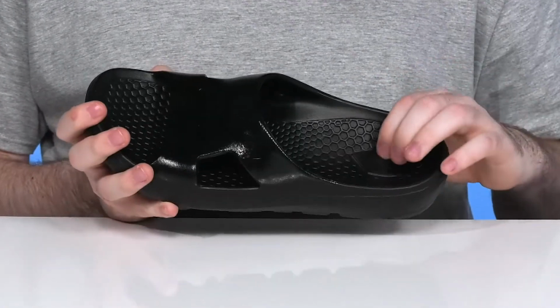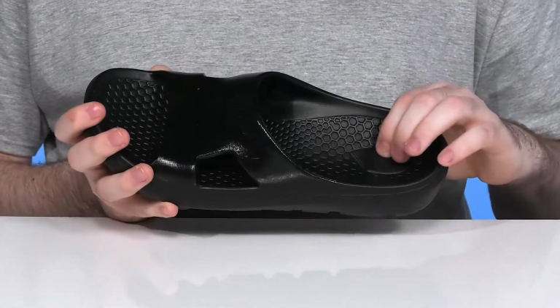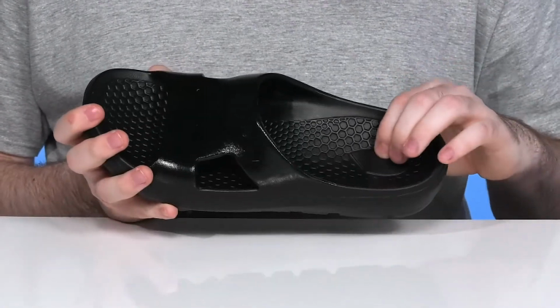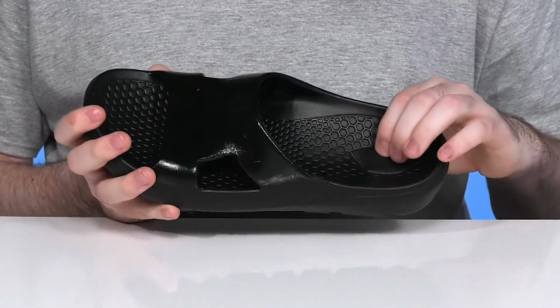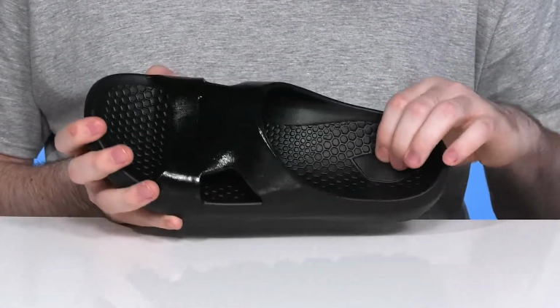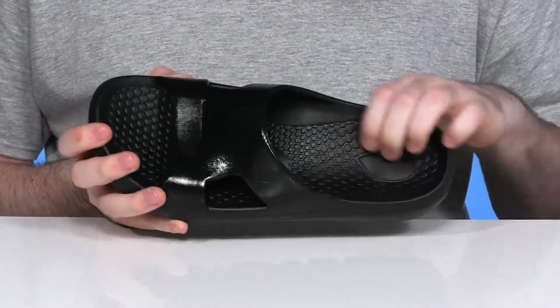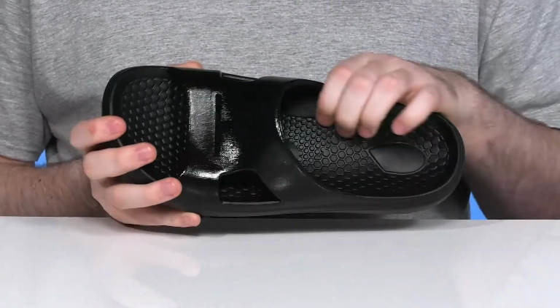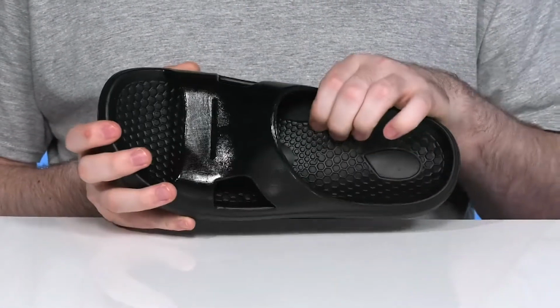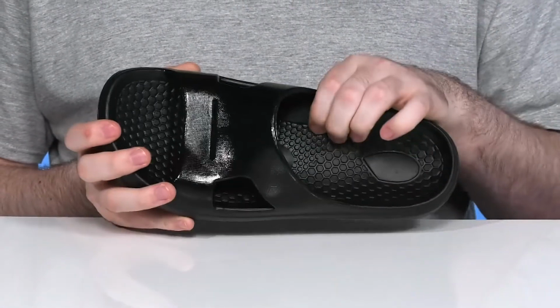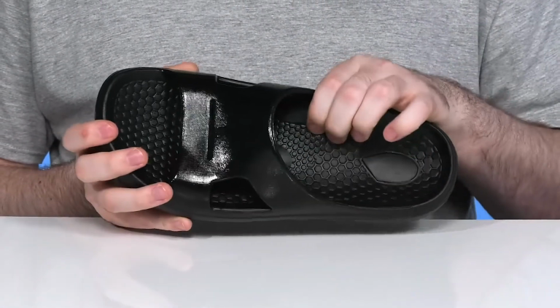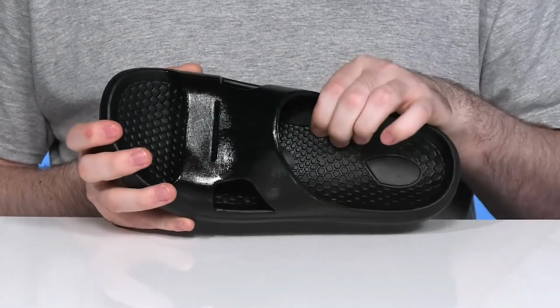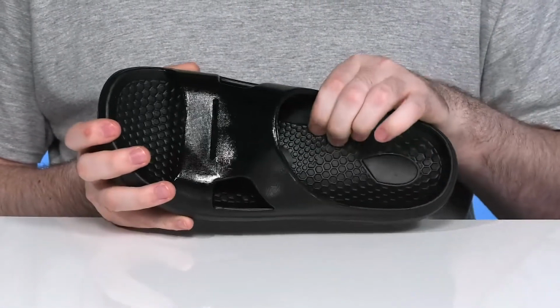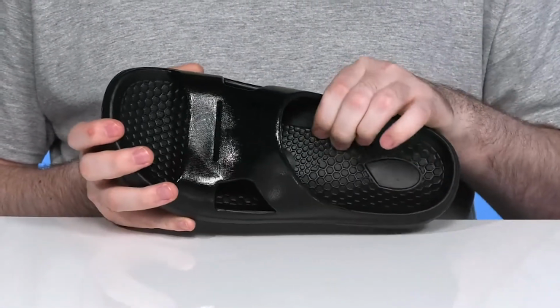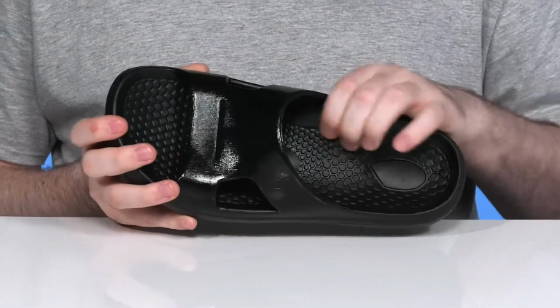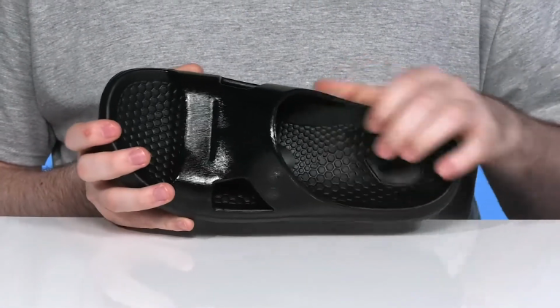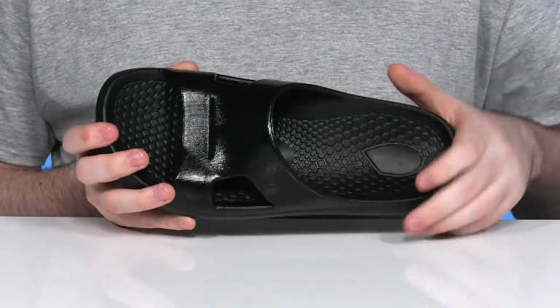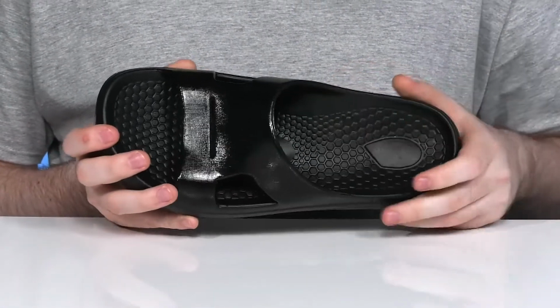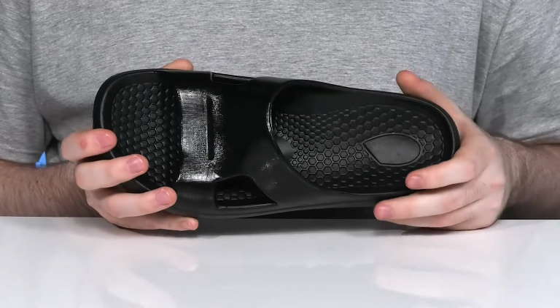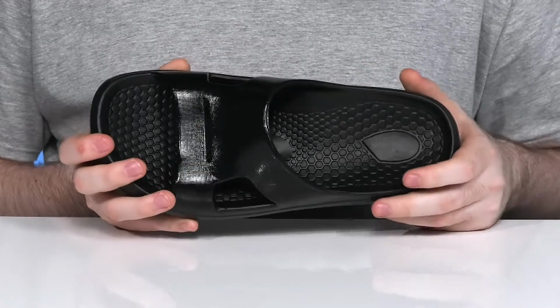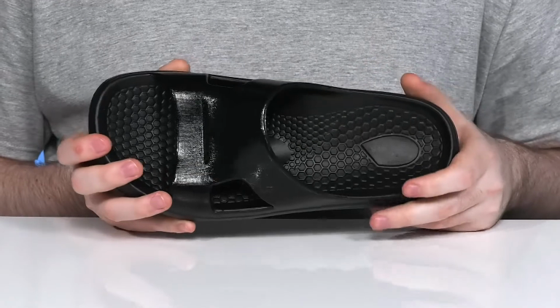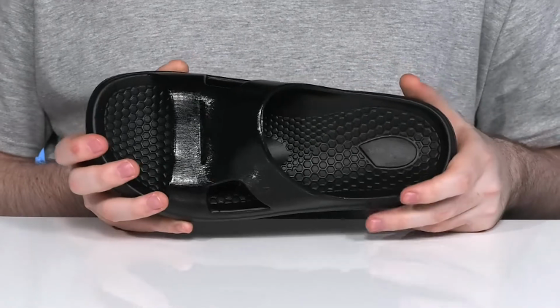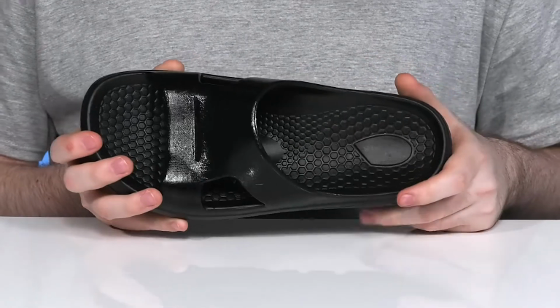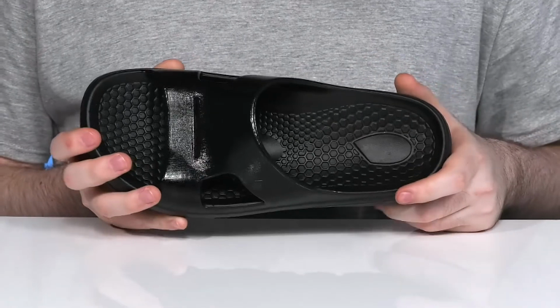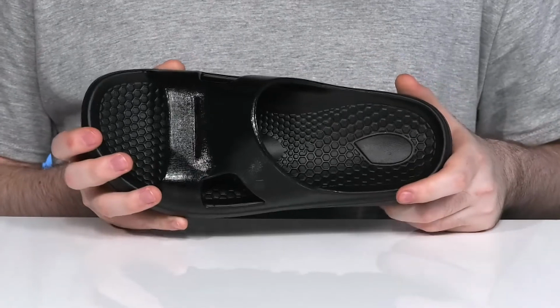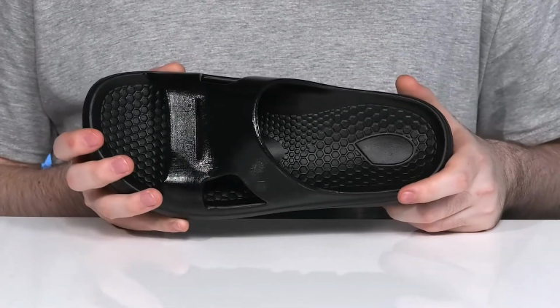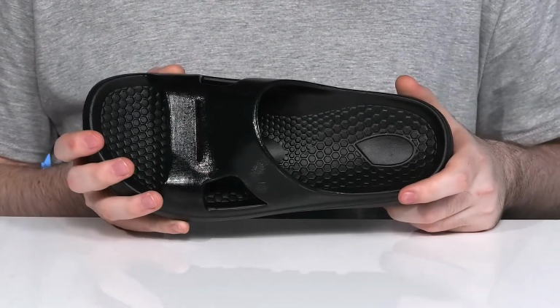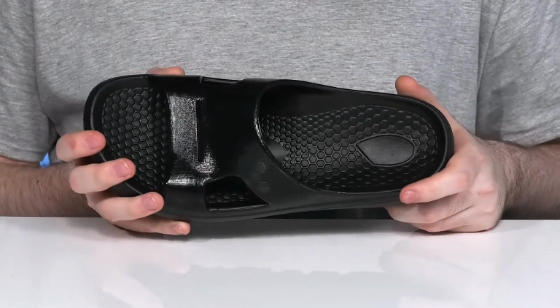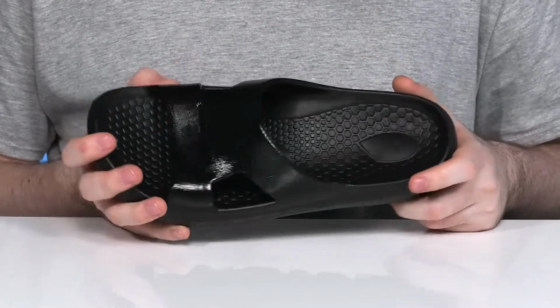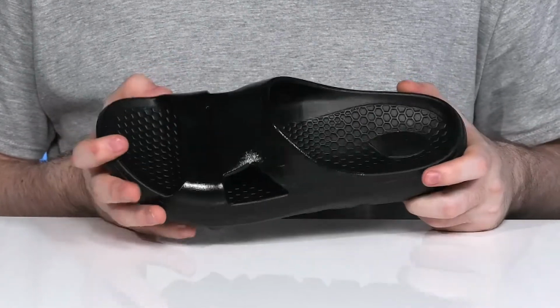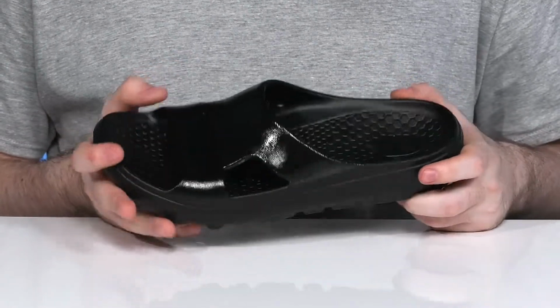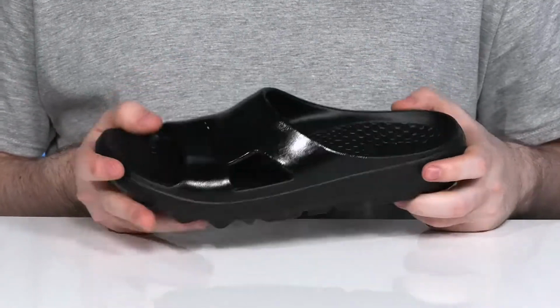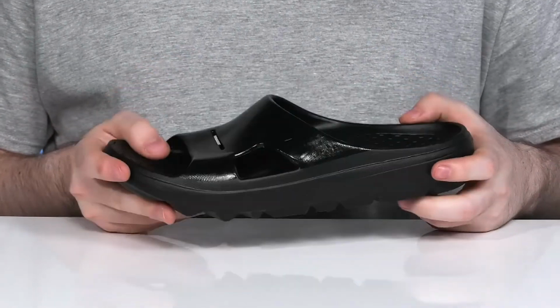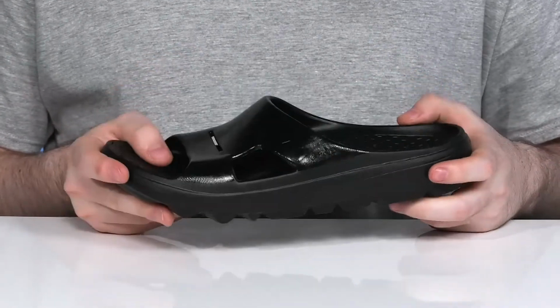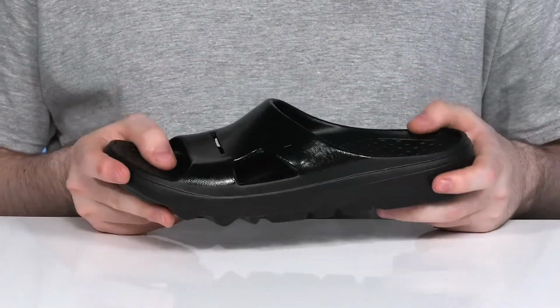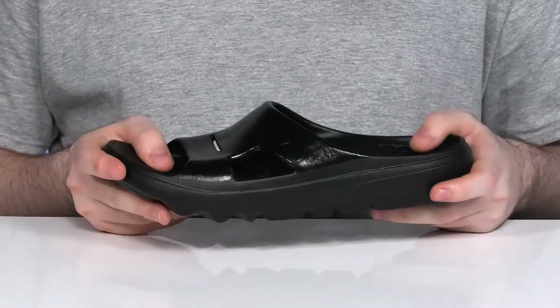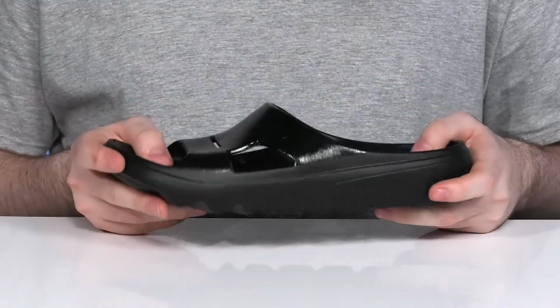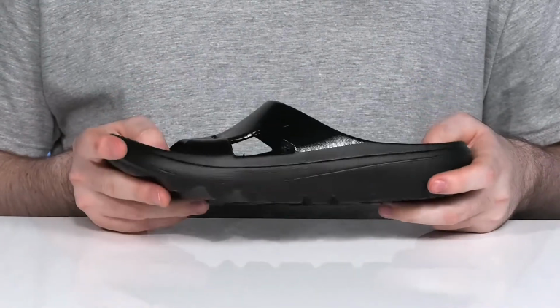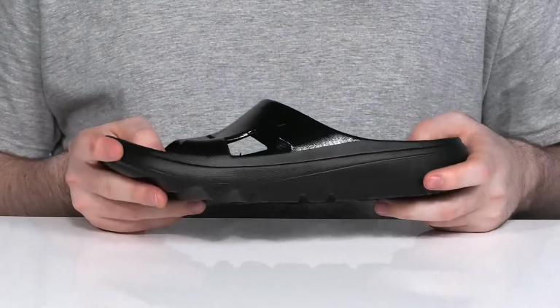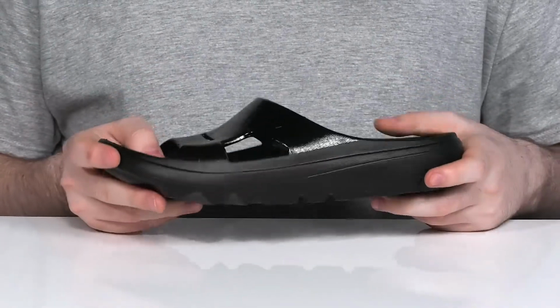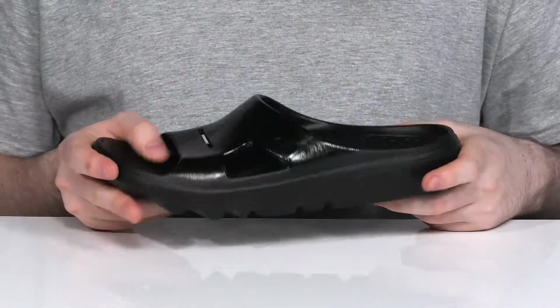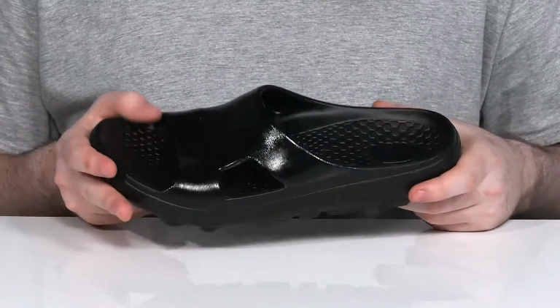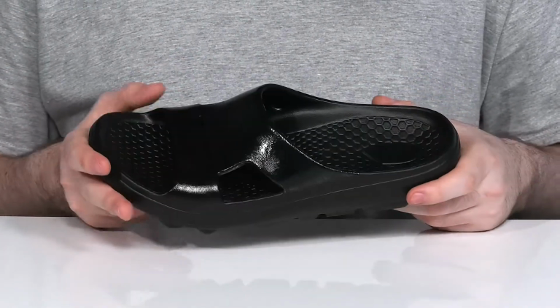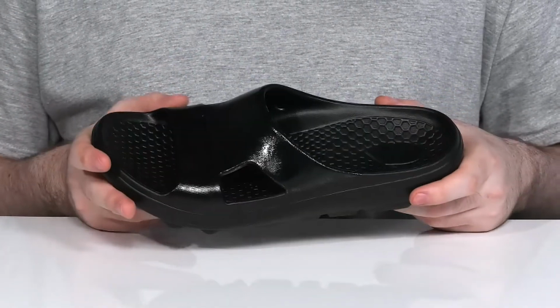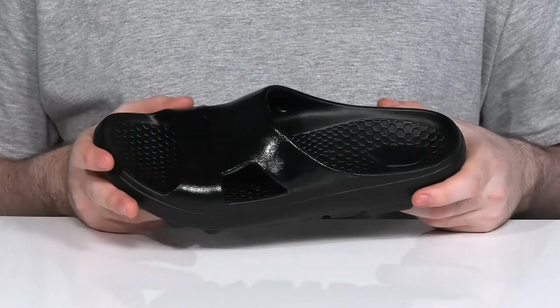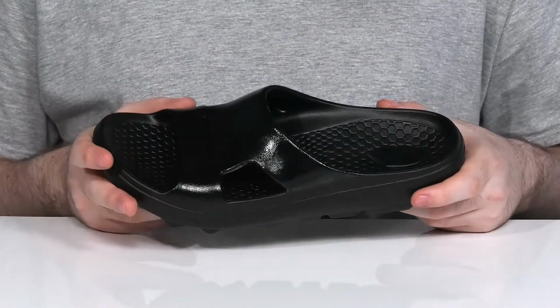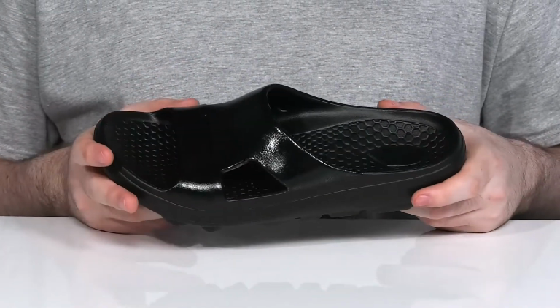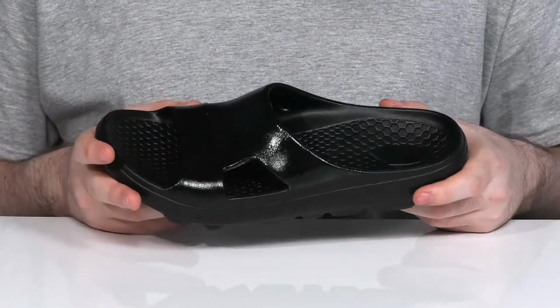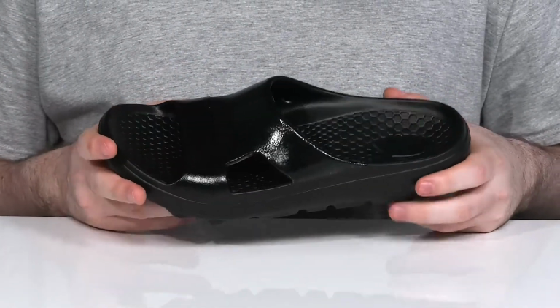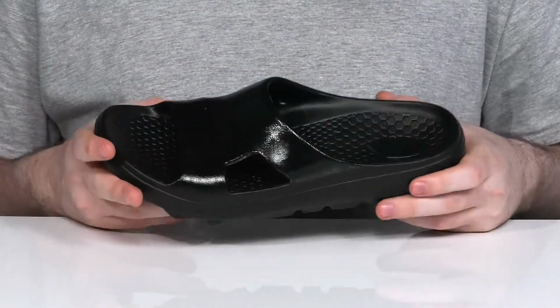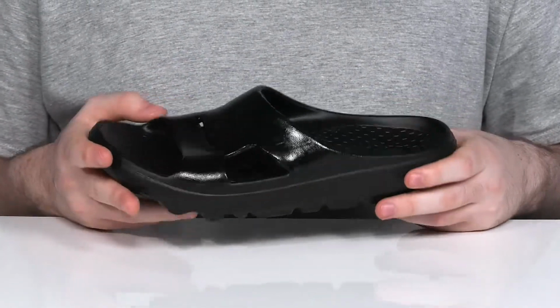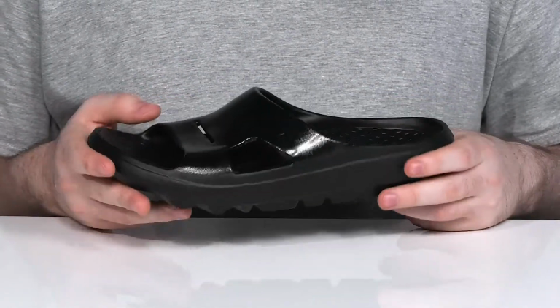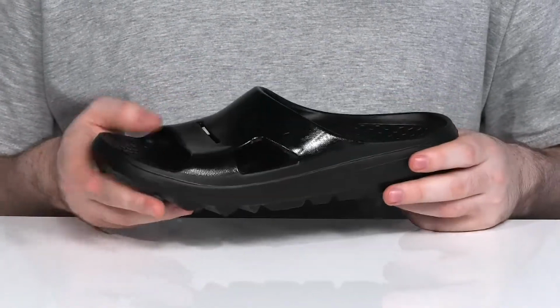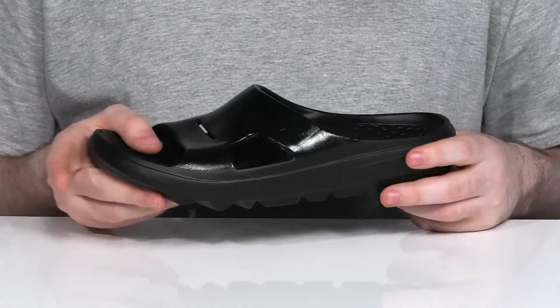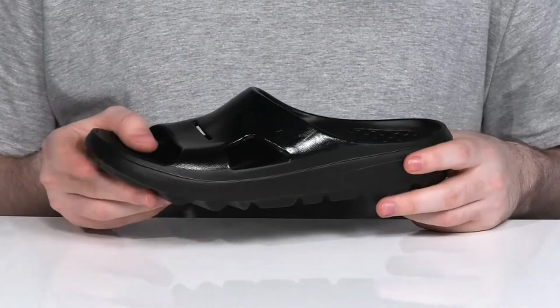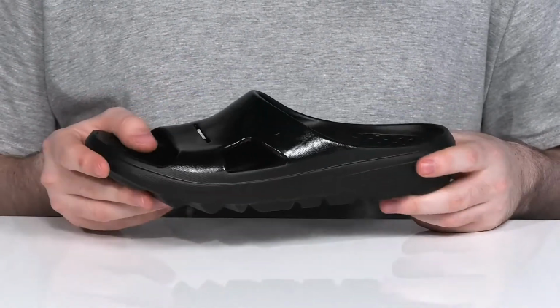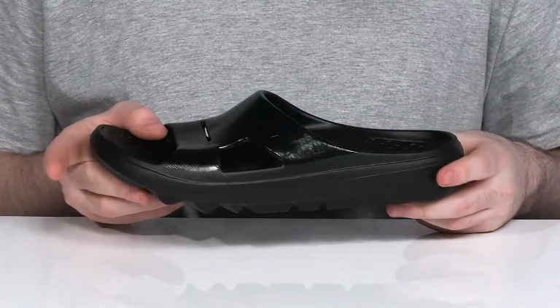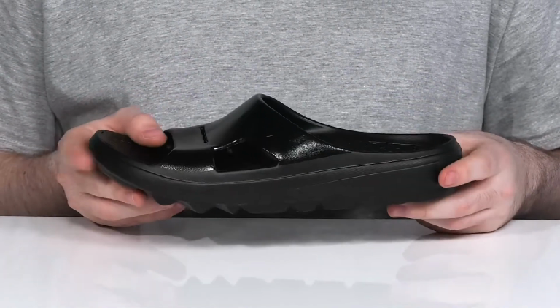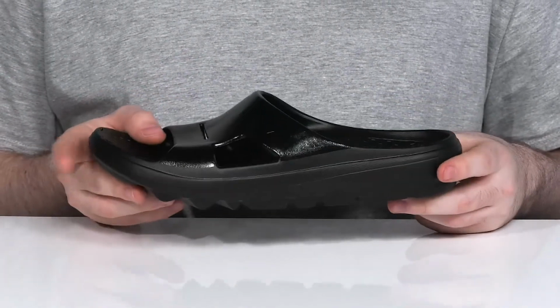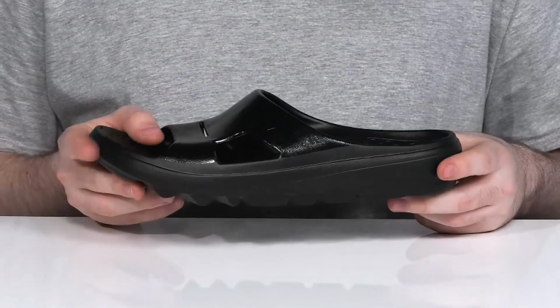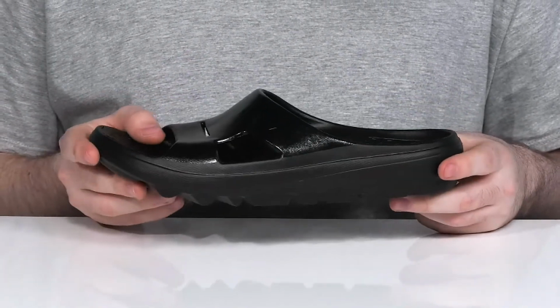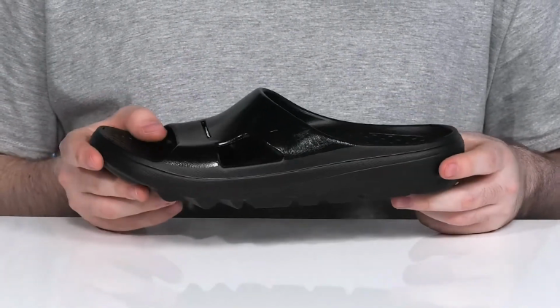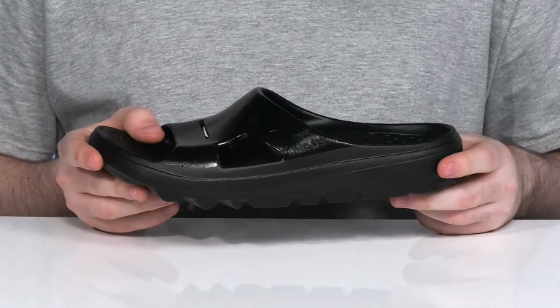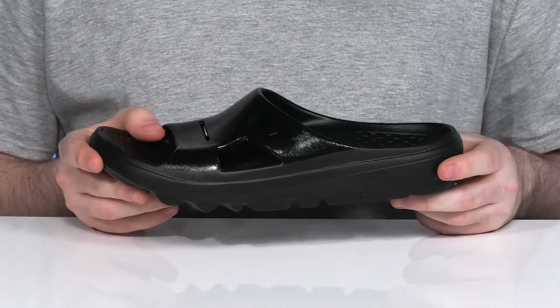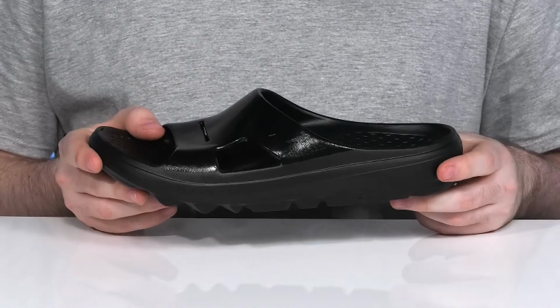That cupped heel with the raised arch support on the sides is going to keep it energizing, and the curved shape has a great contoured fit that also adds a bit of protection.